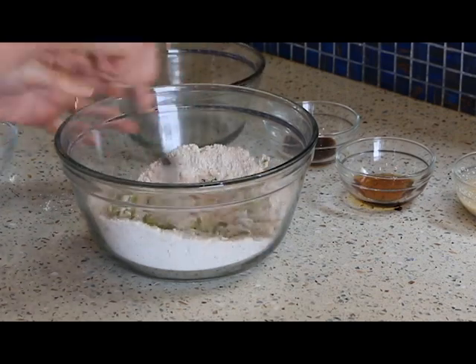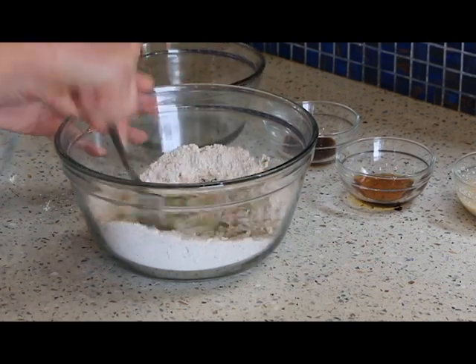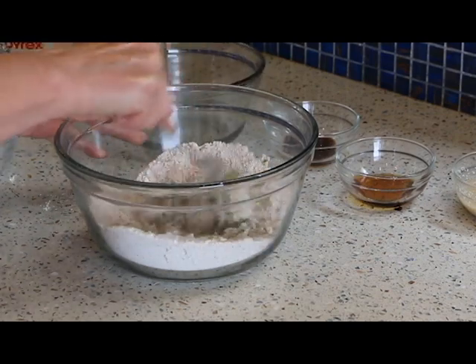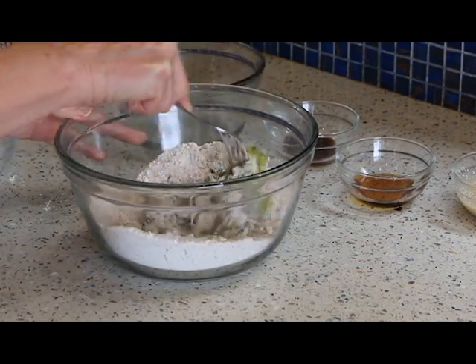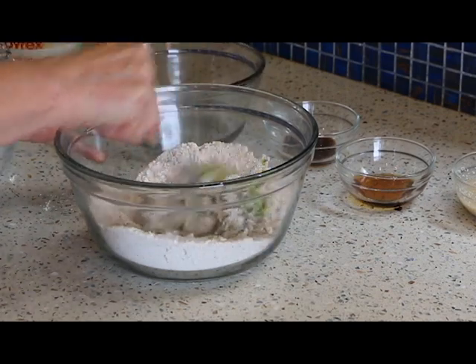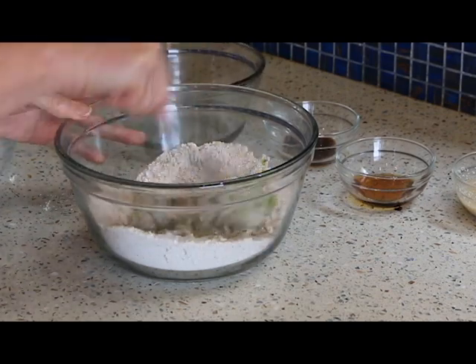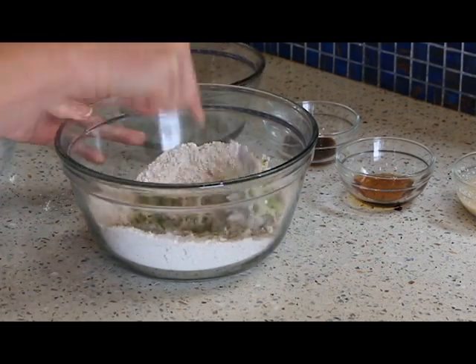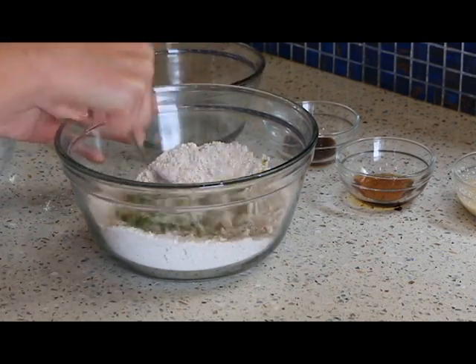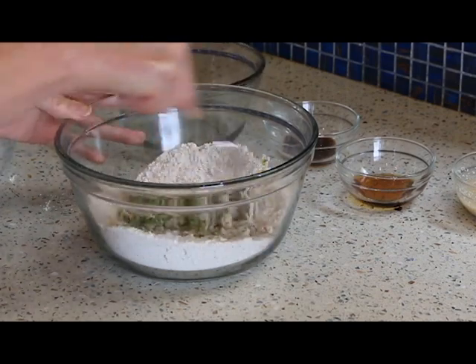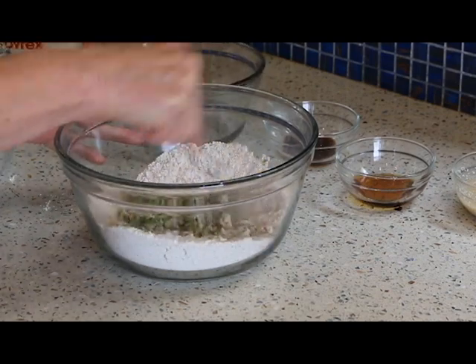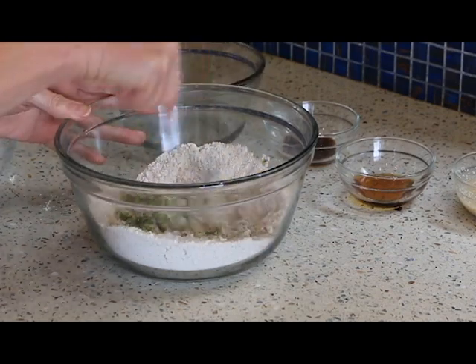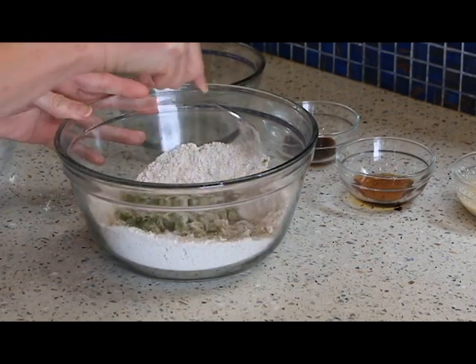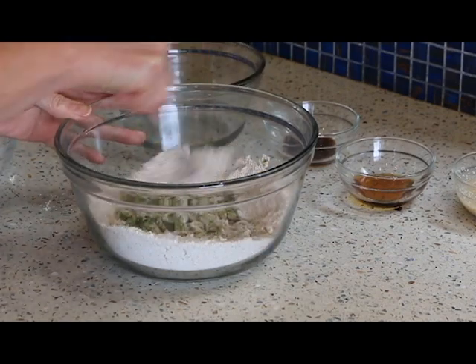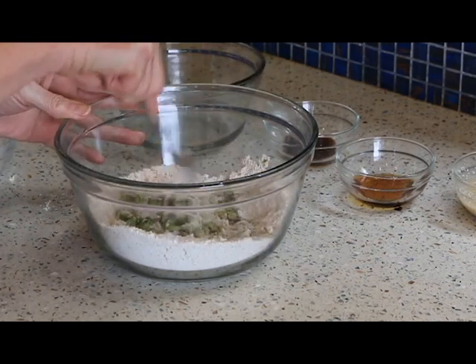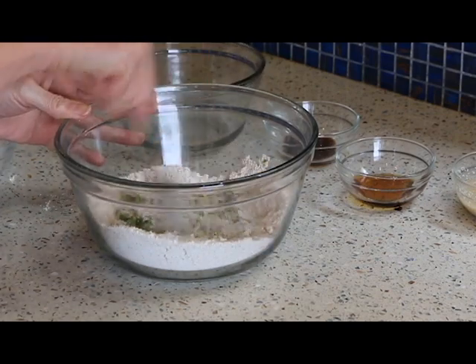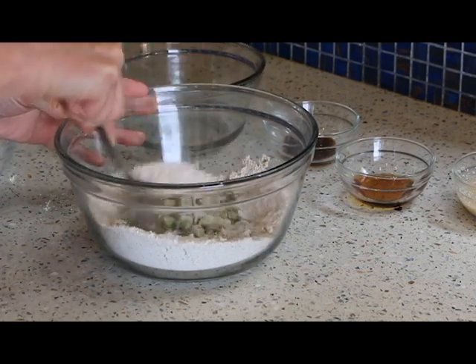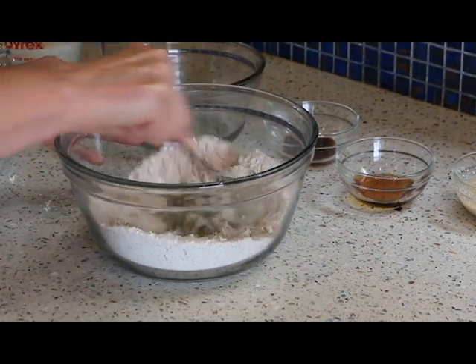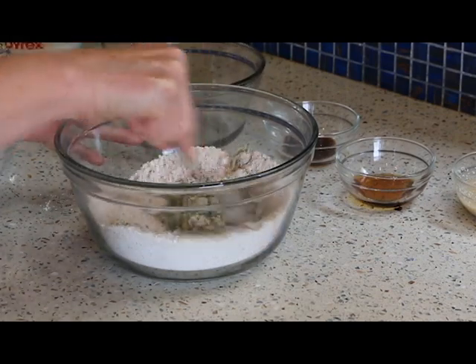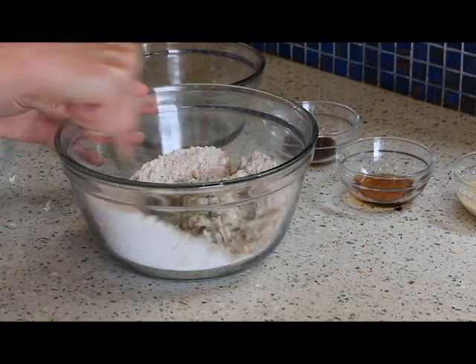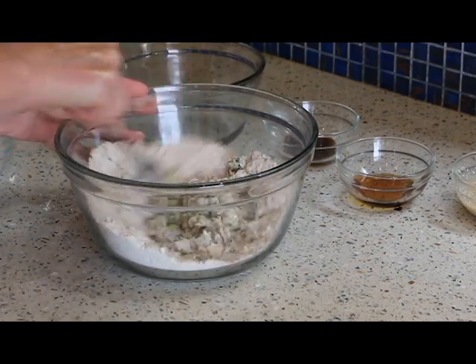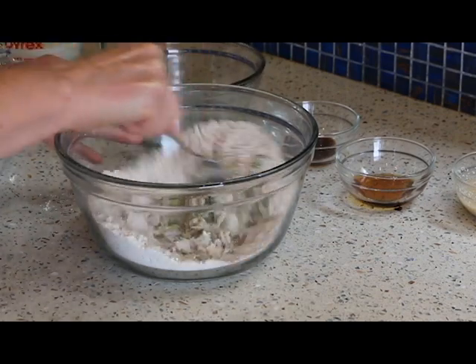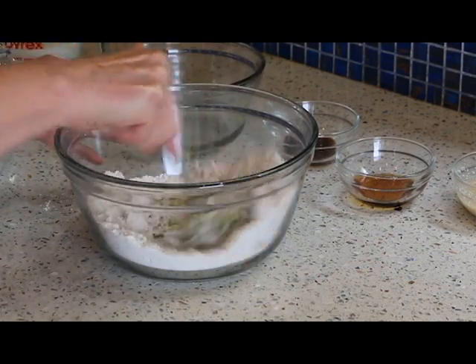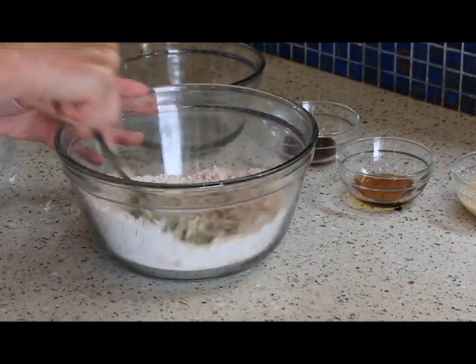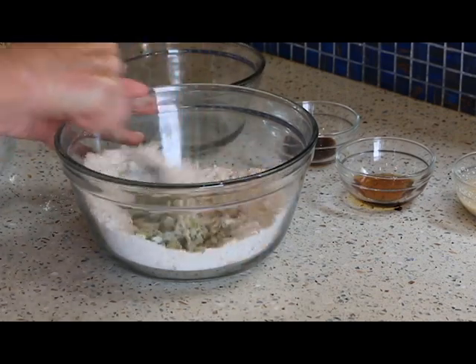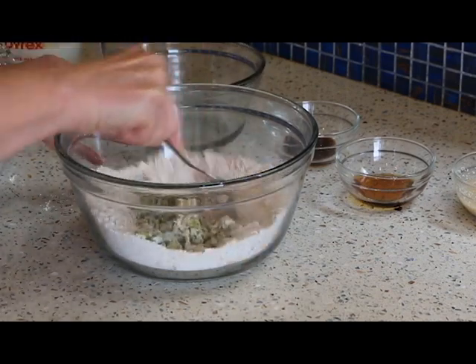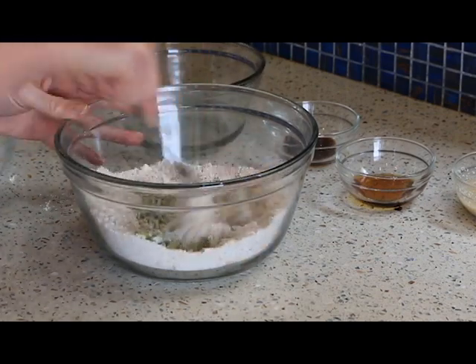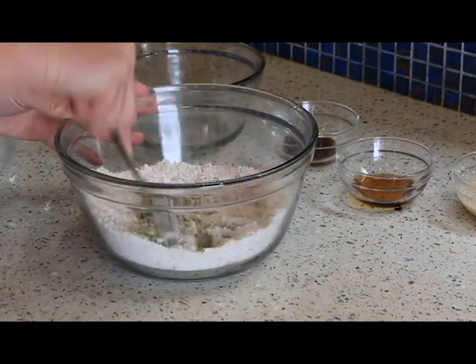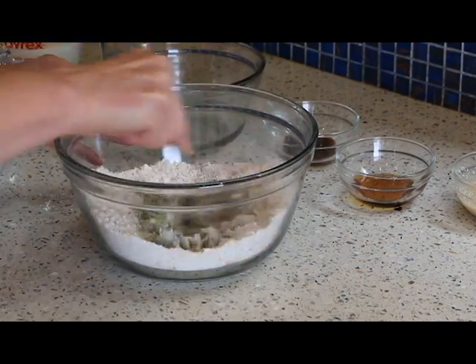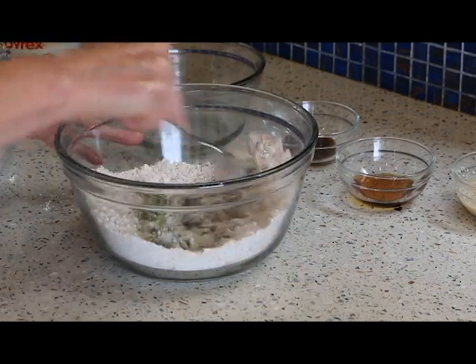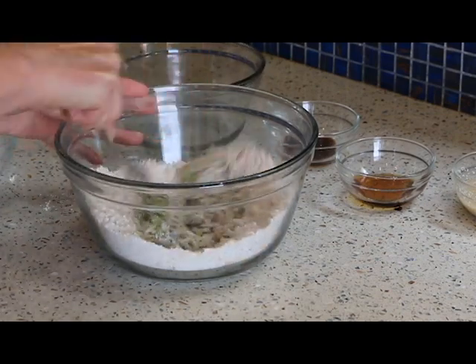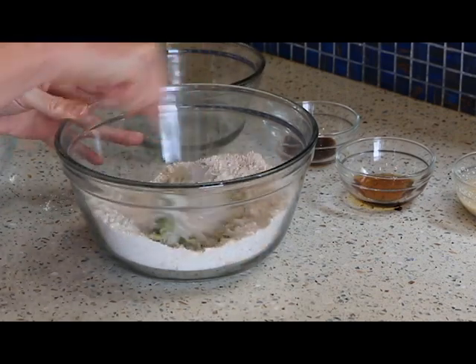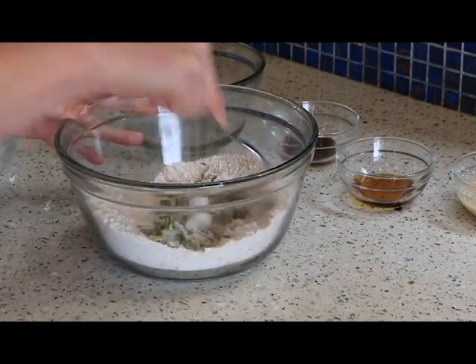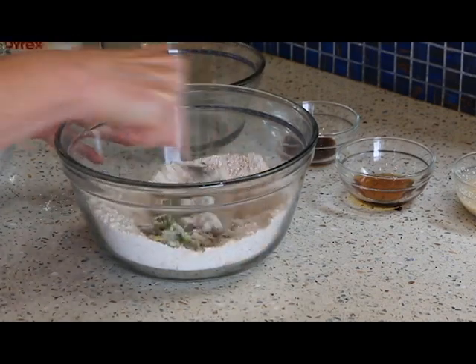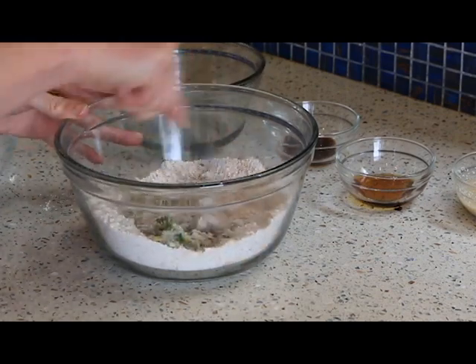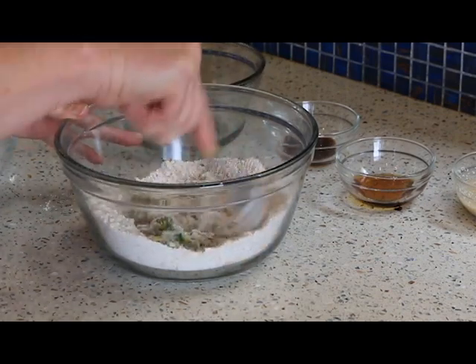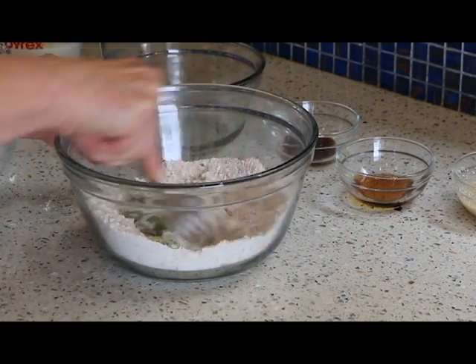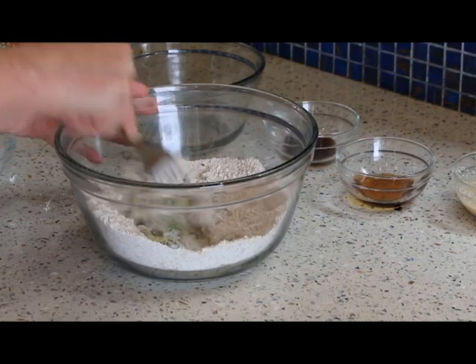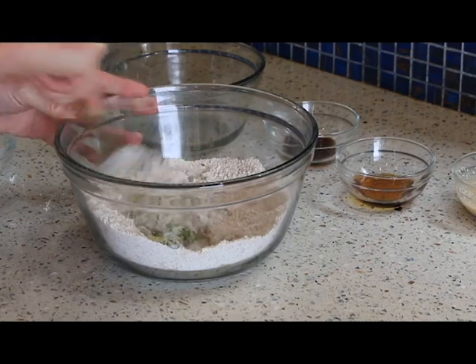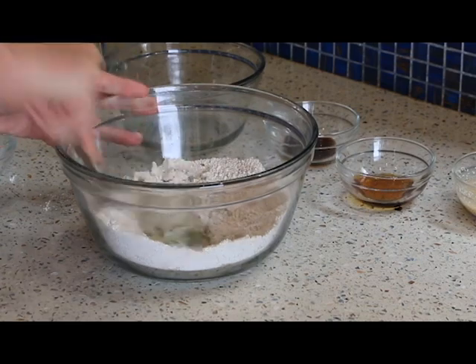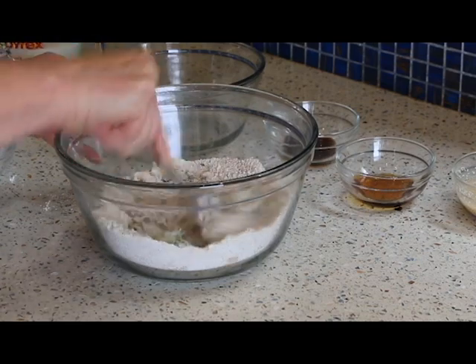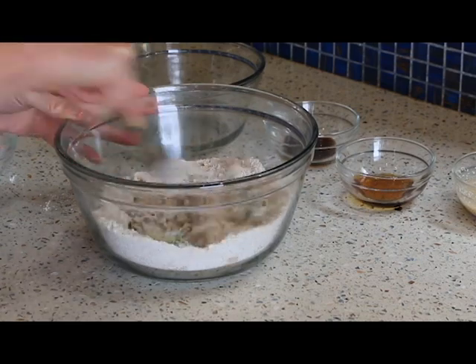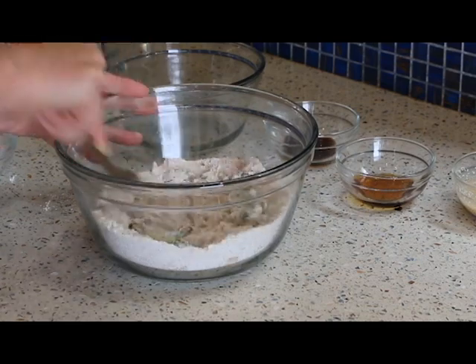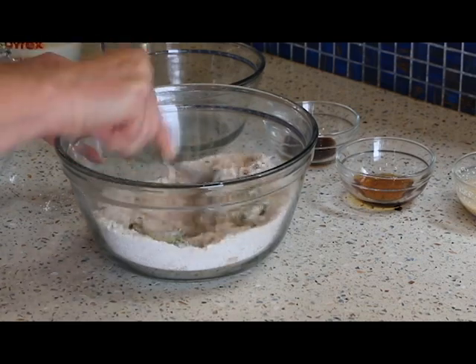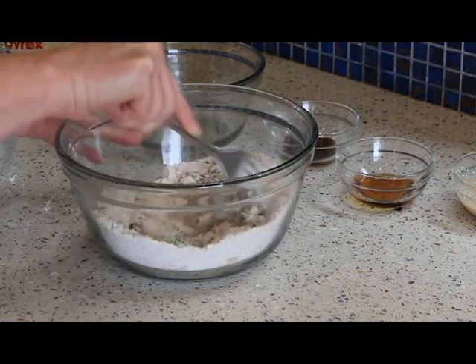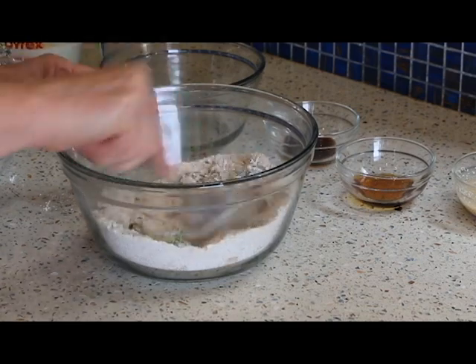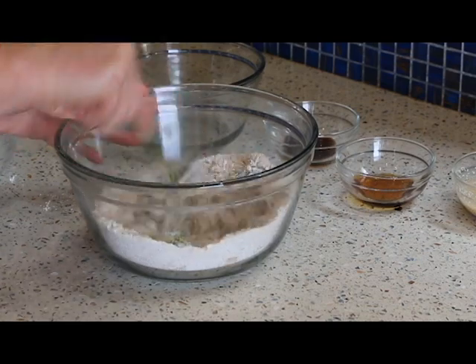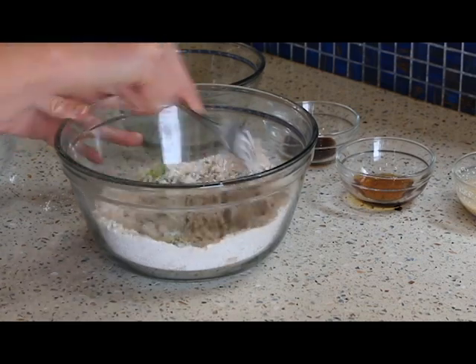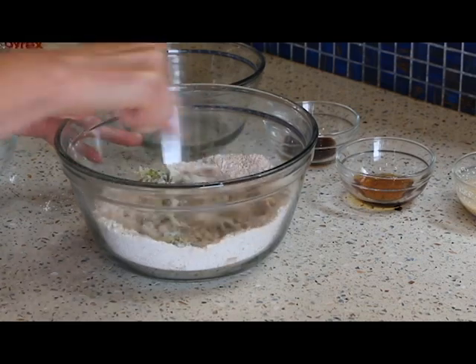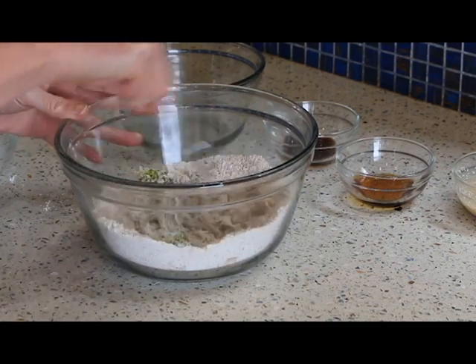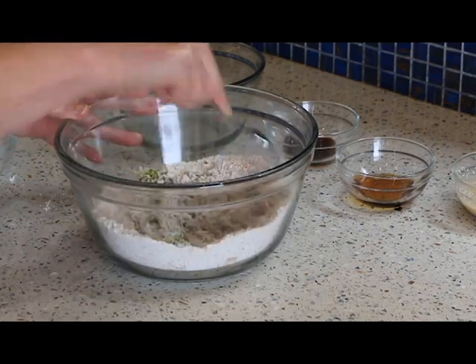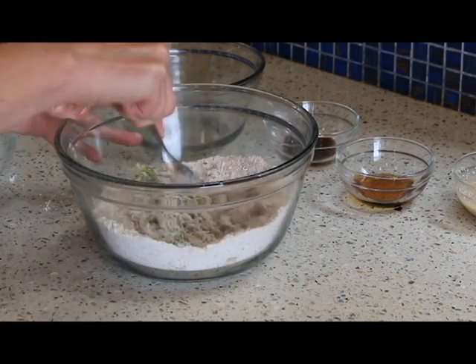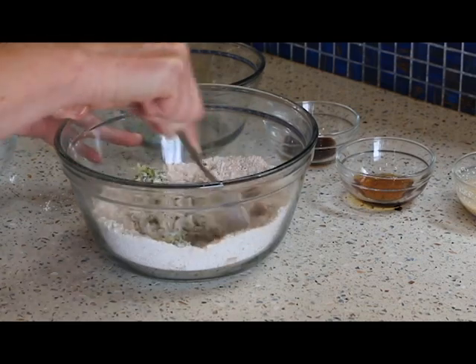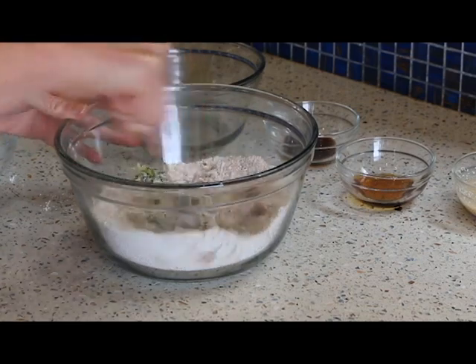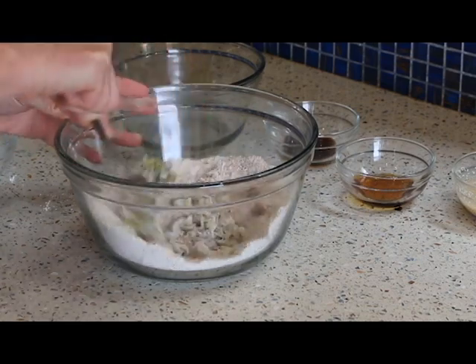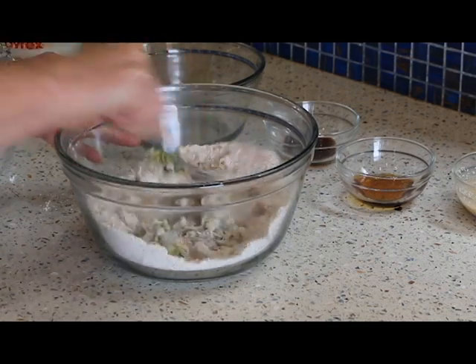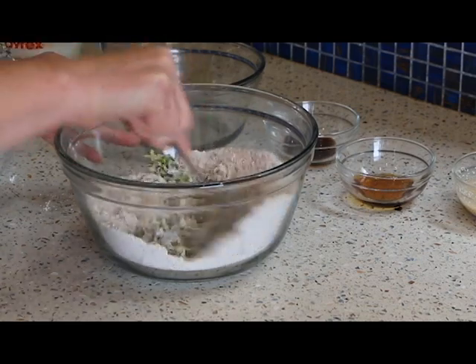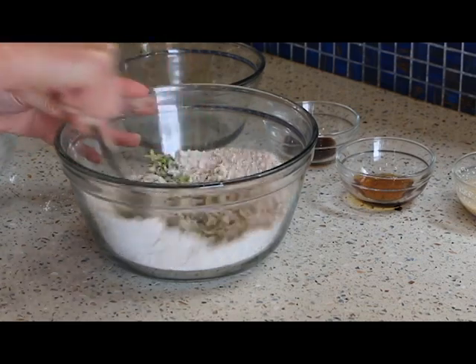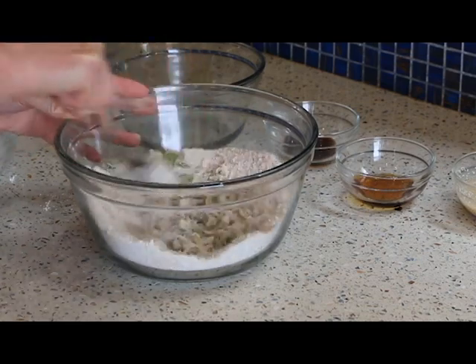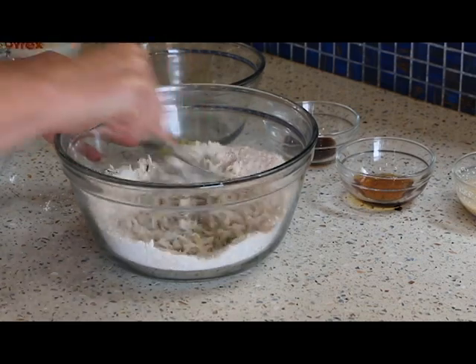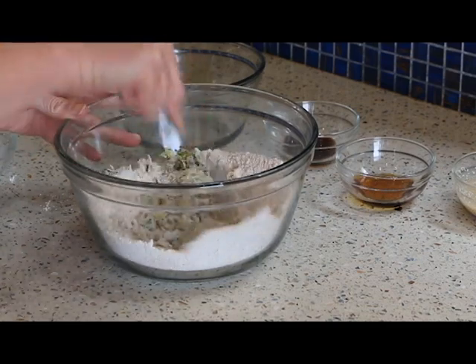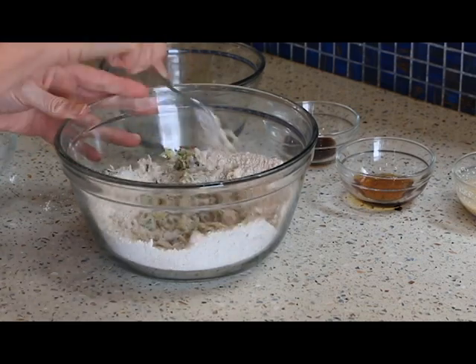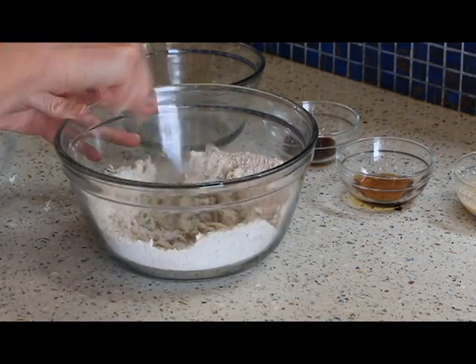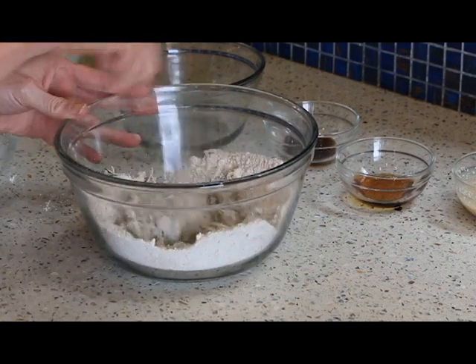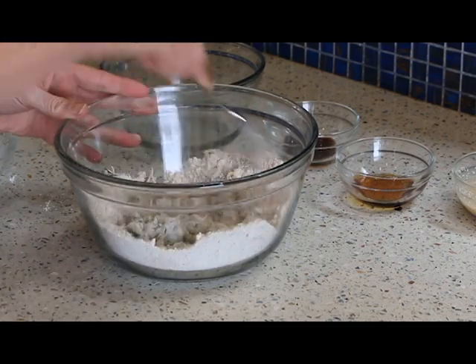If you want to use more zucchini, that's totally up to you depending on how zucchini-y you want your pancakes.